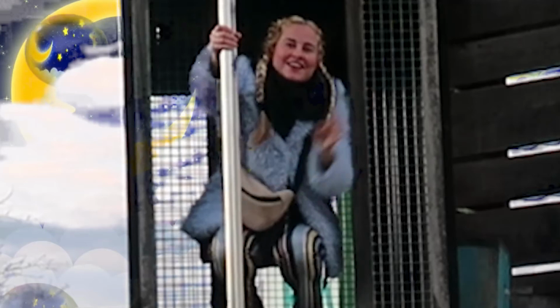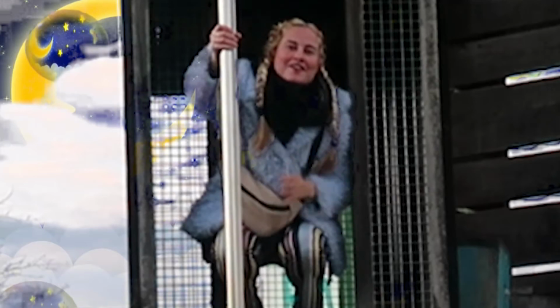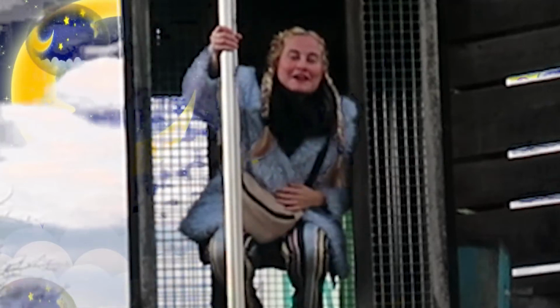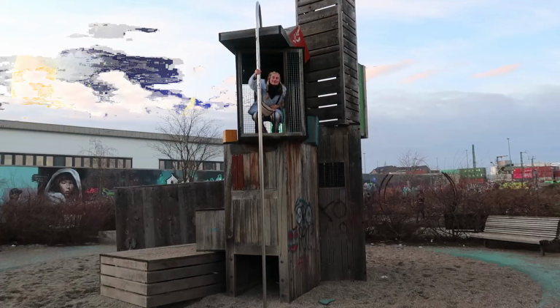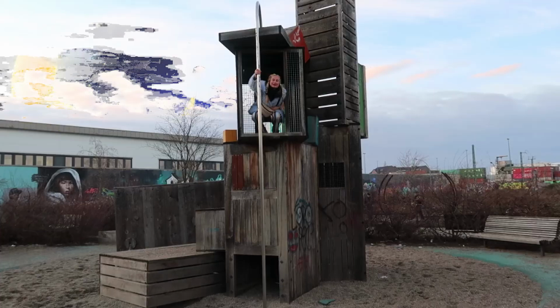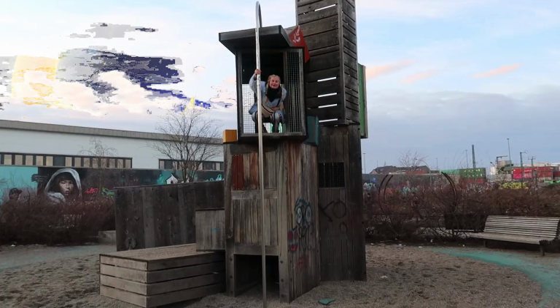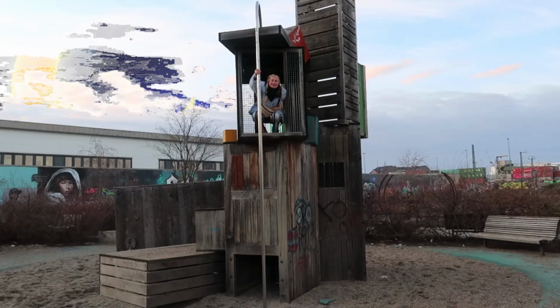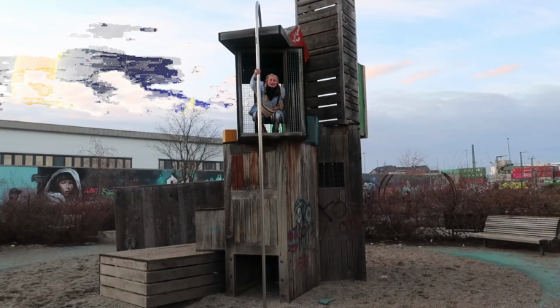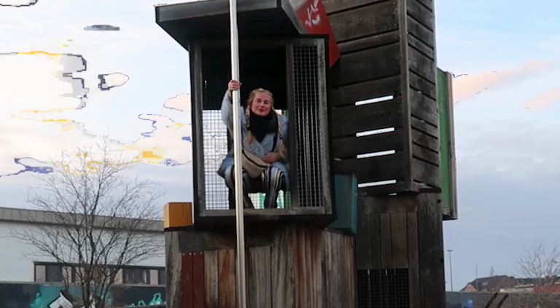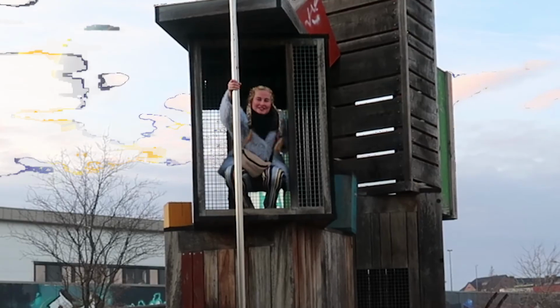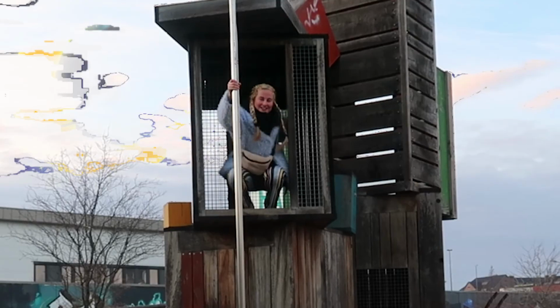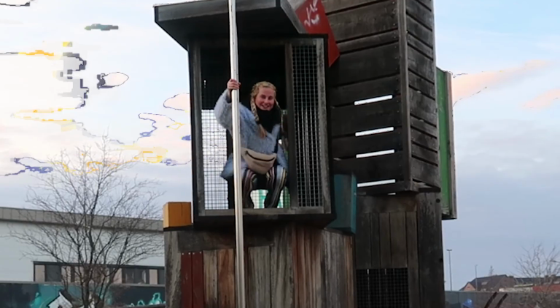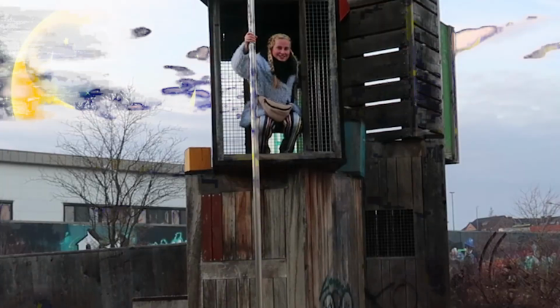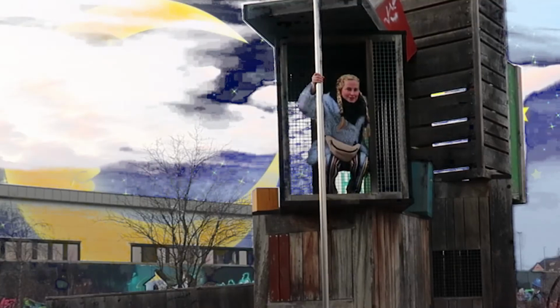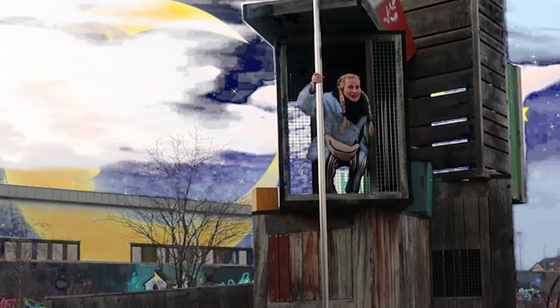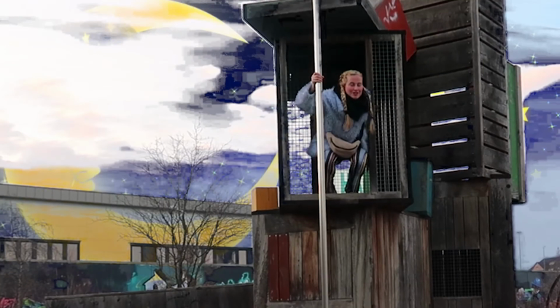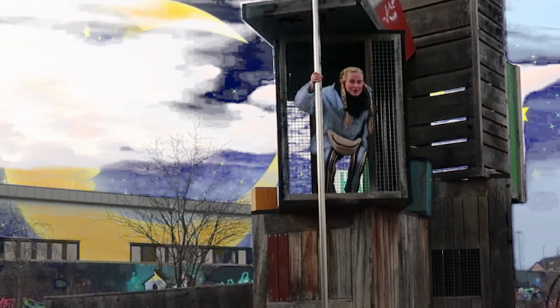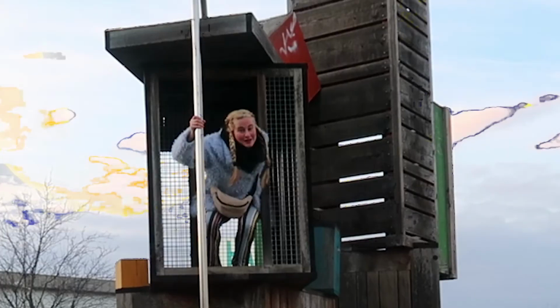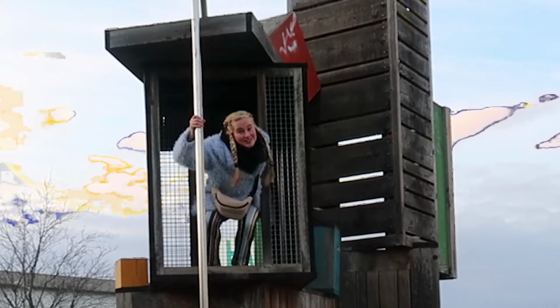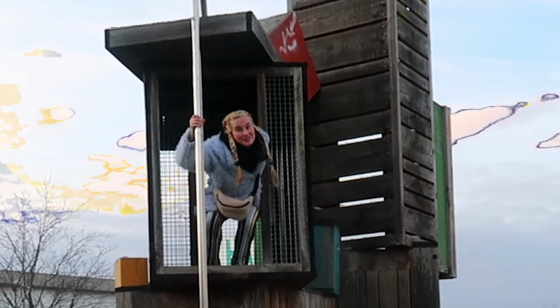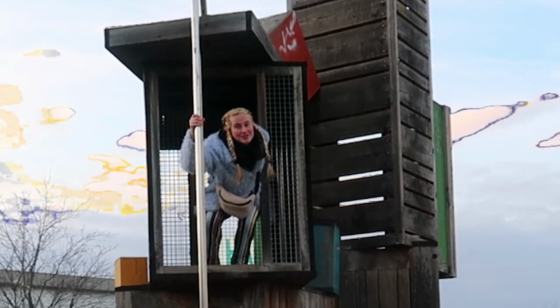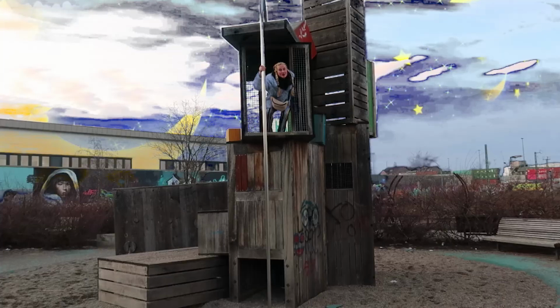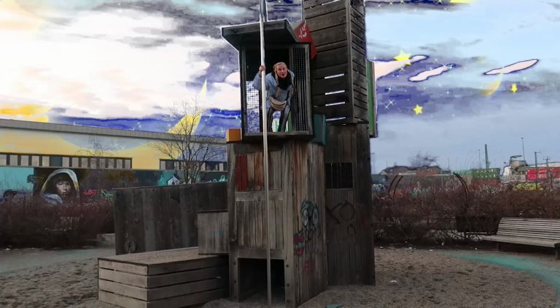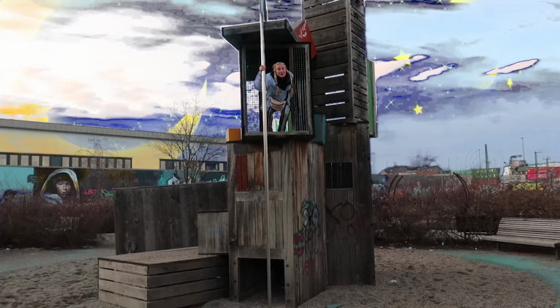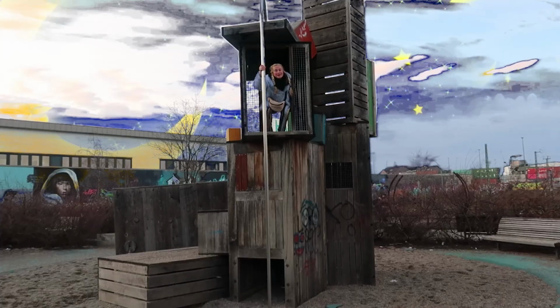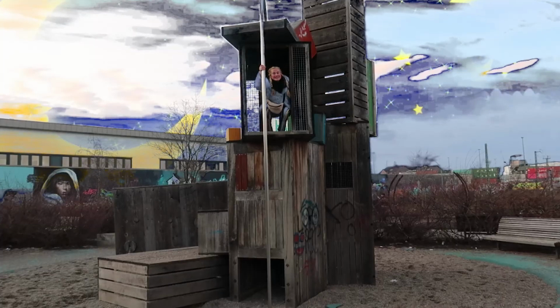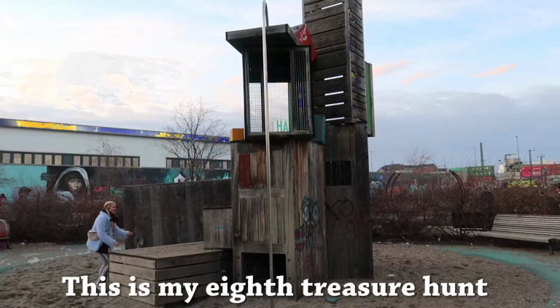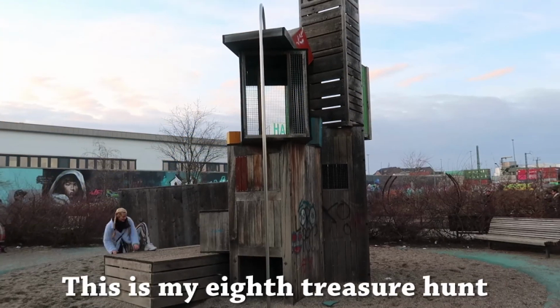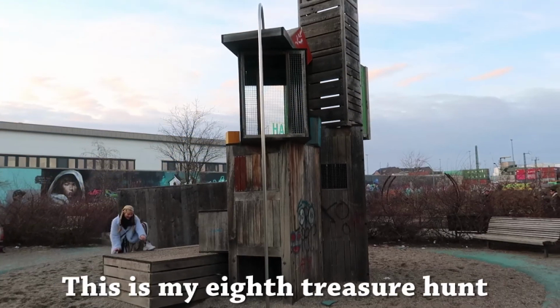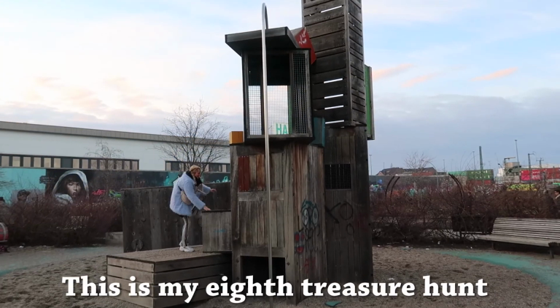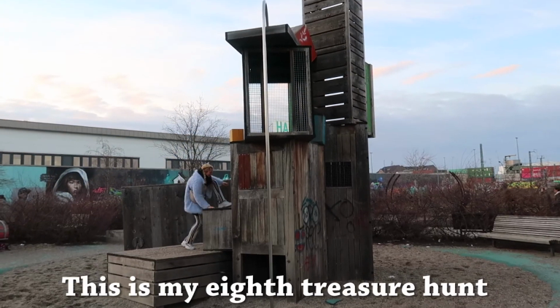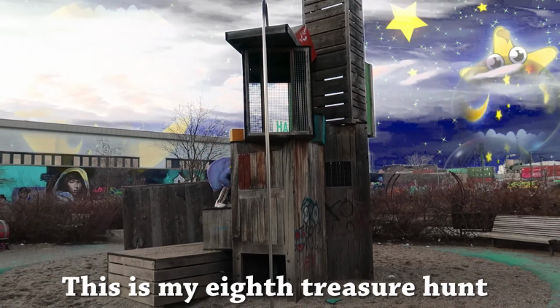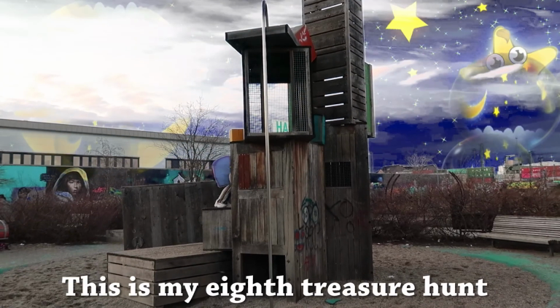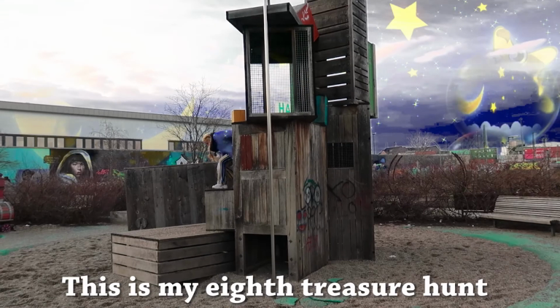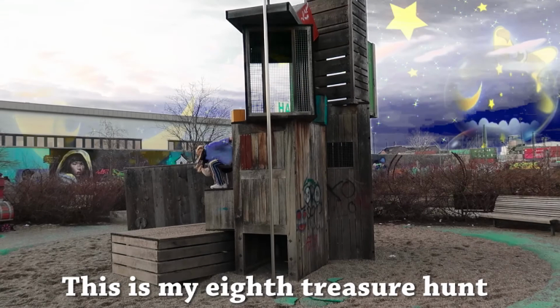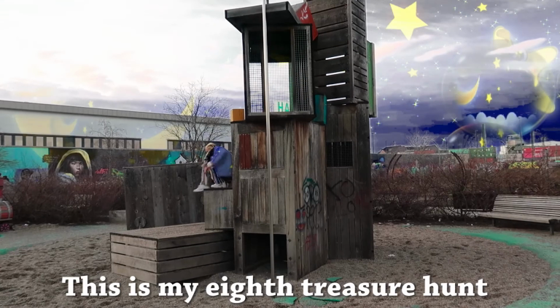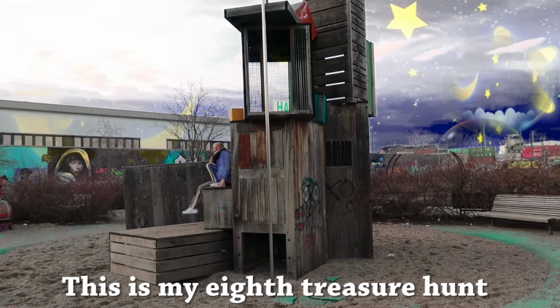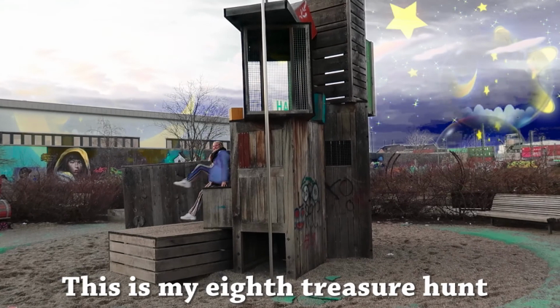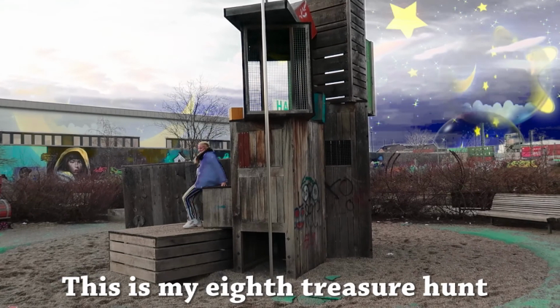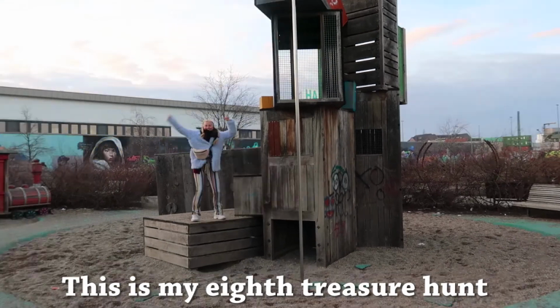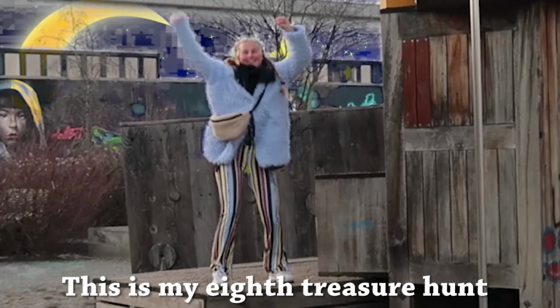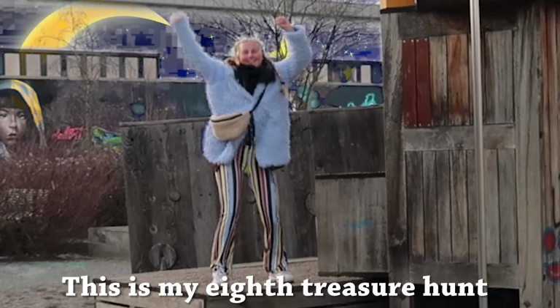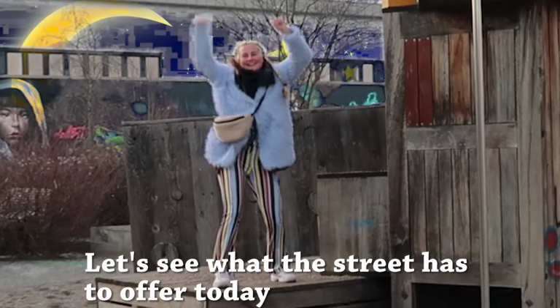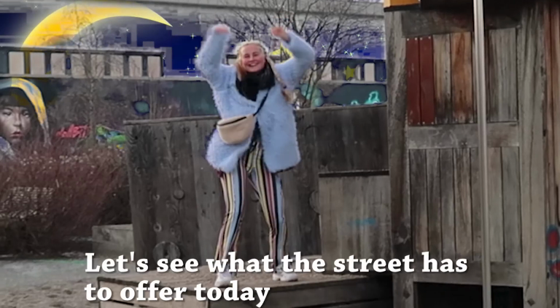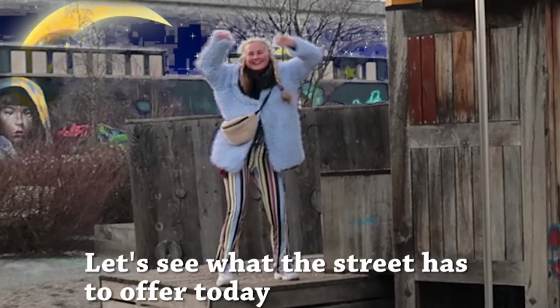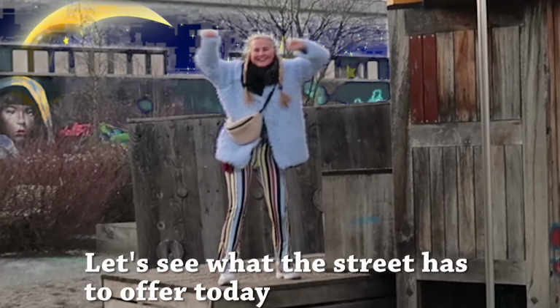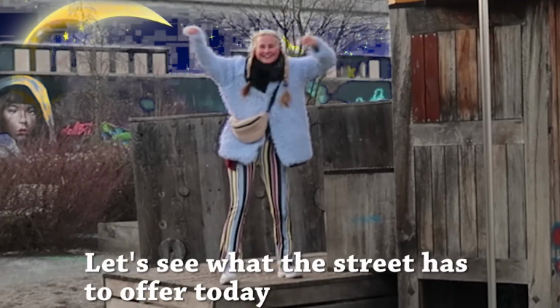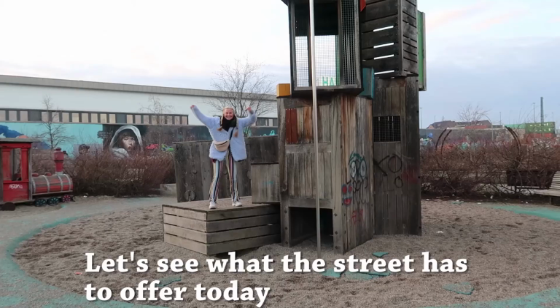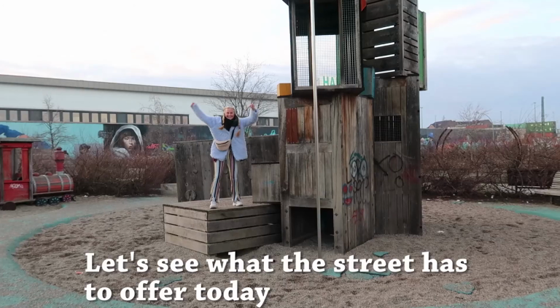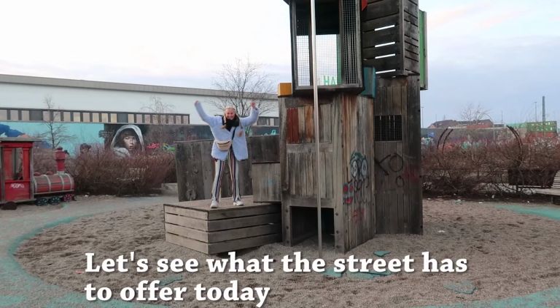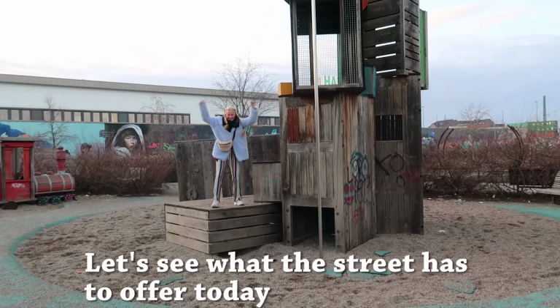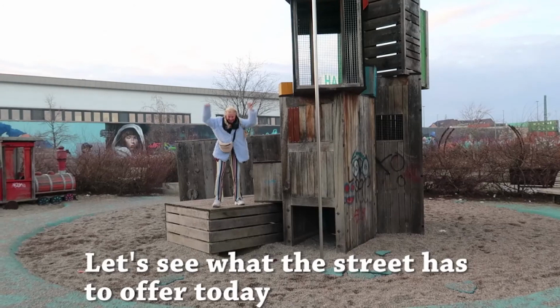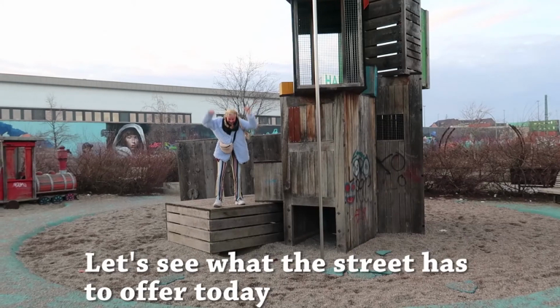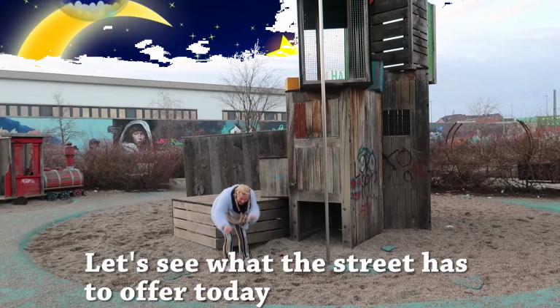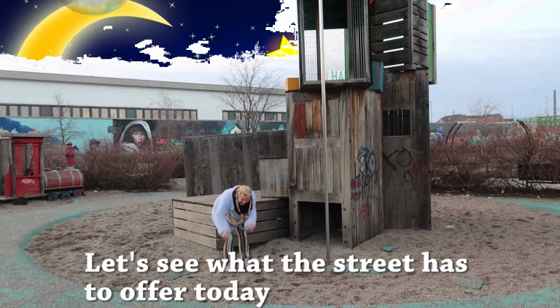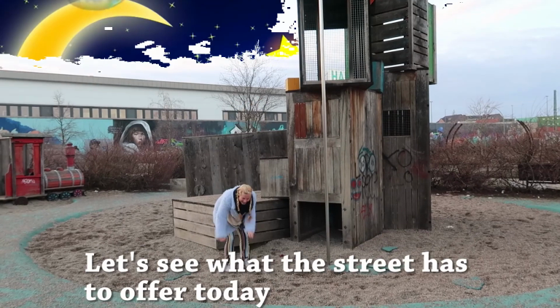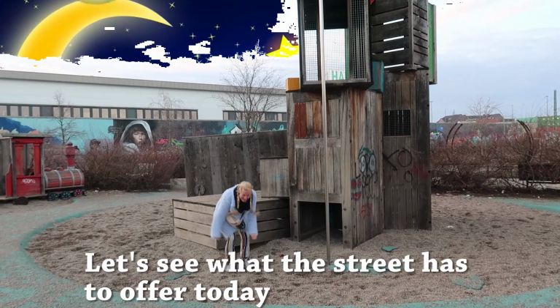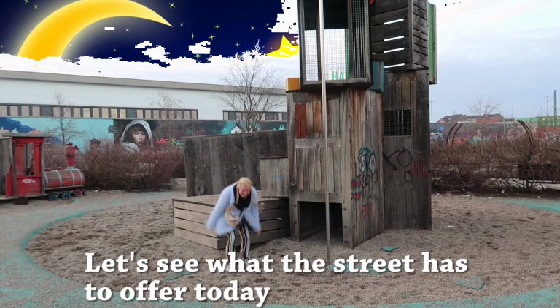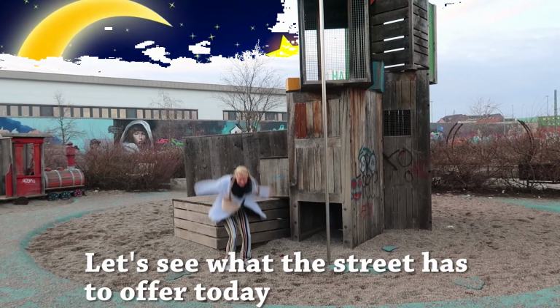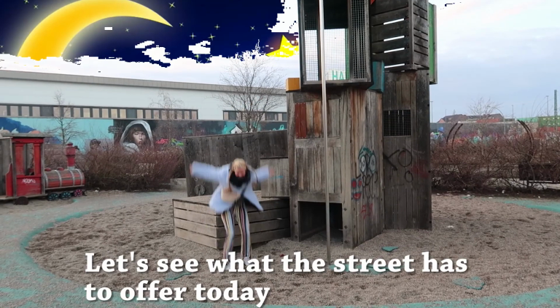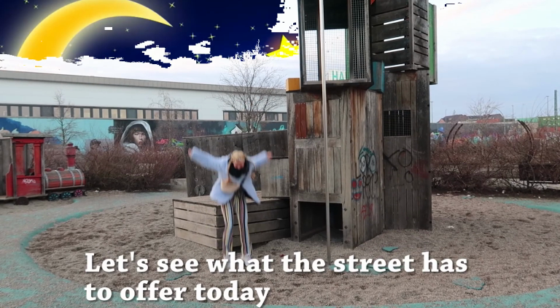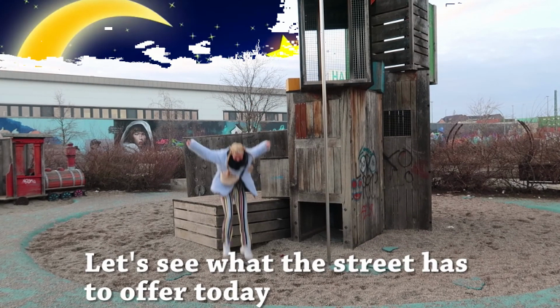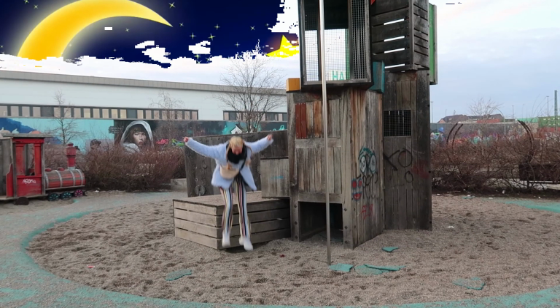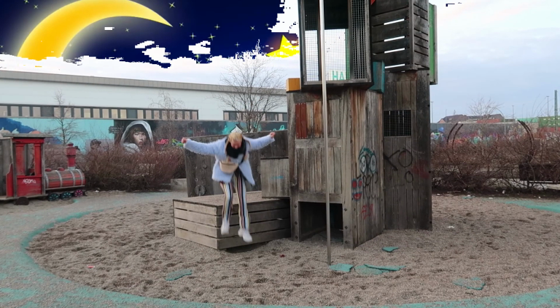Hello and welcome to Tanya's Trash Treasure Show. This is my old treasure hunt. Let's see what the street has to offer today.